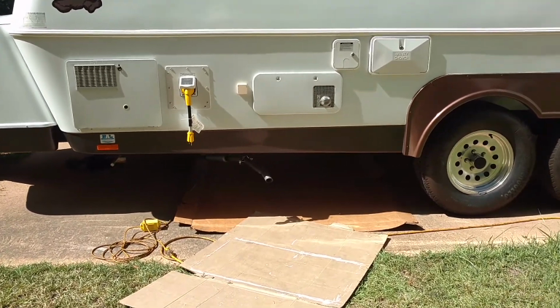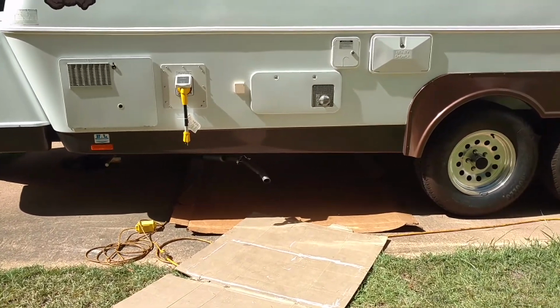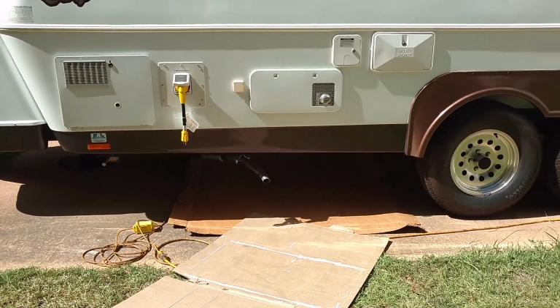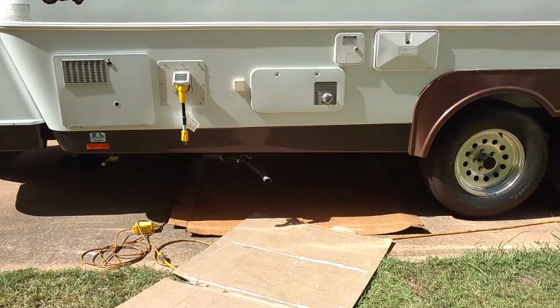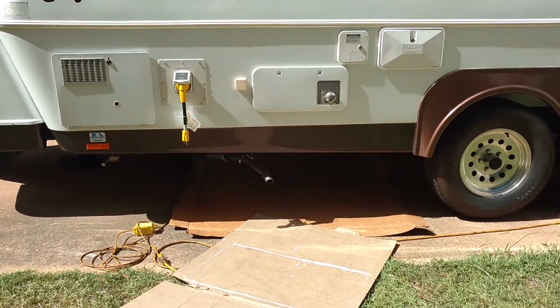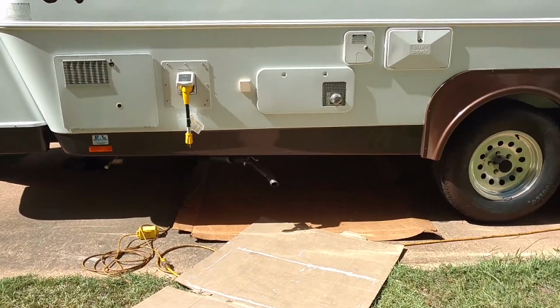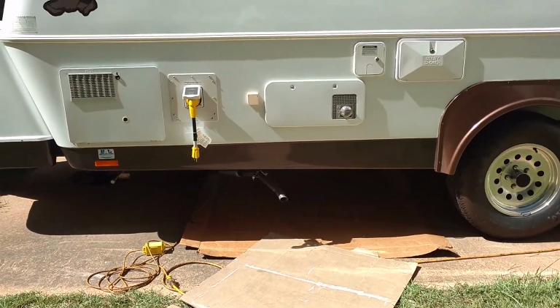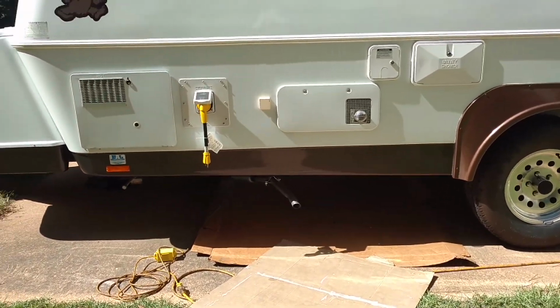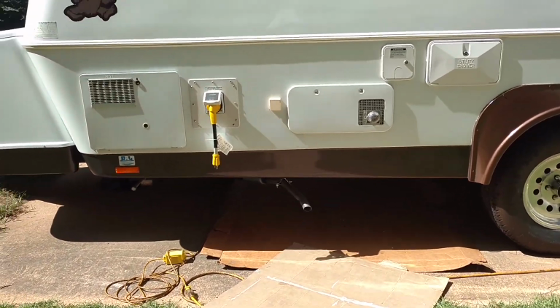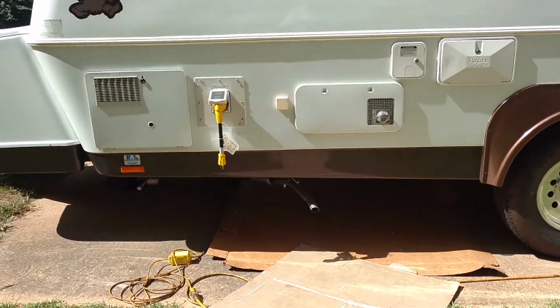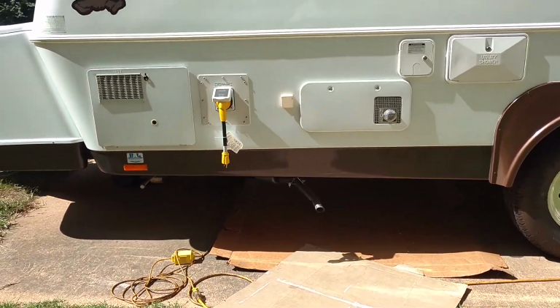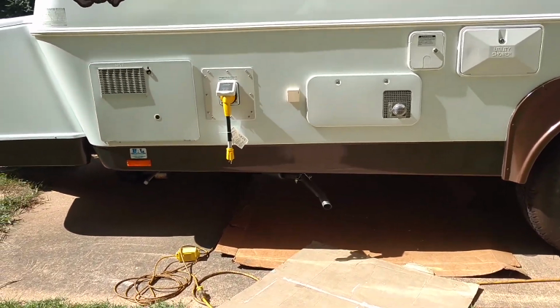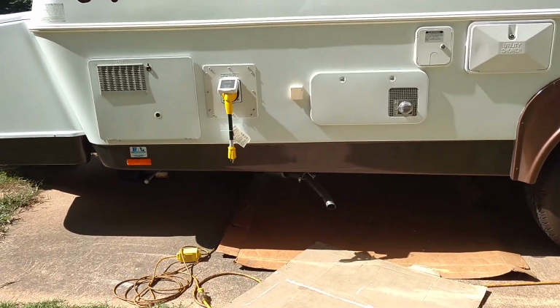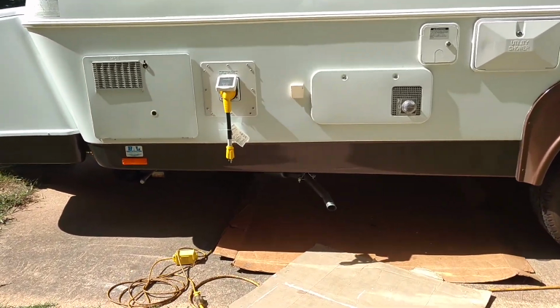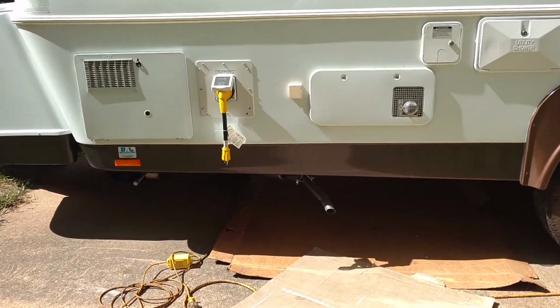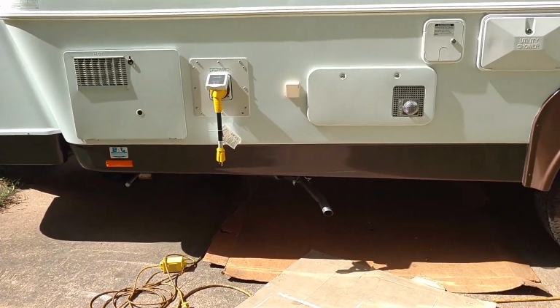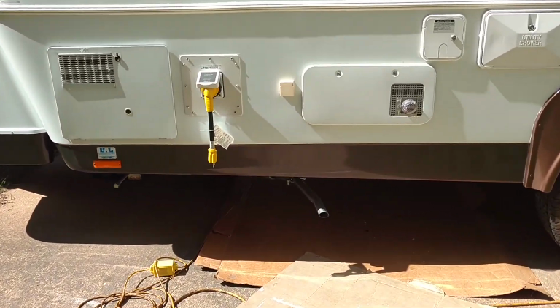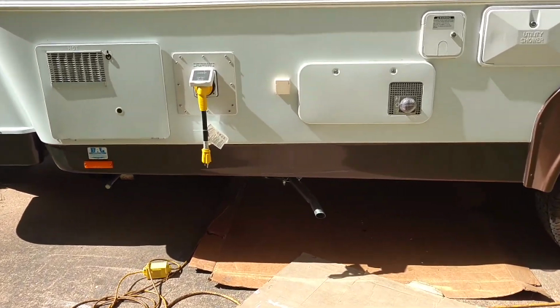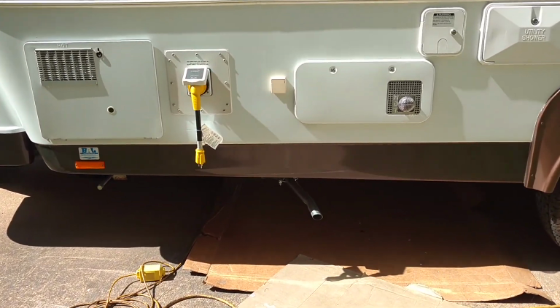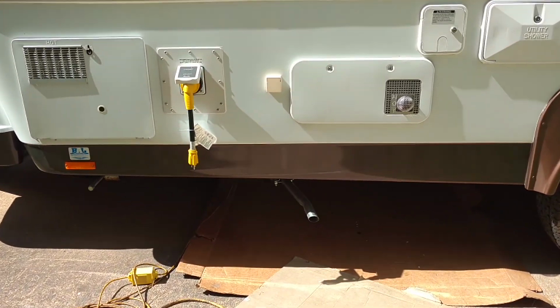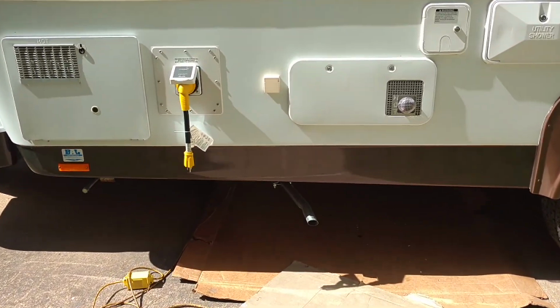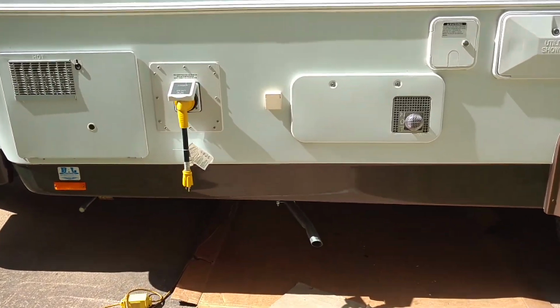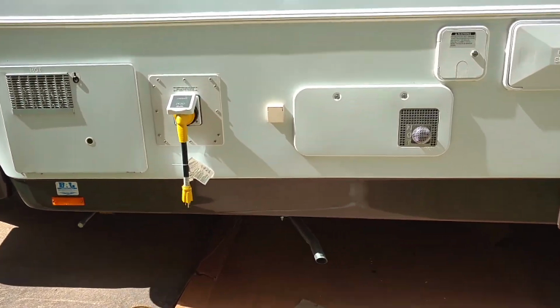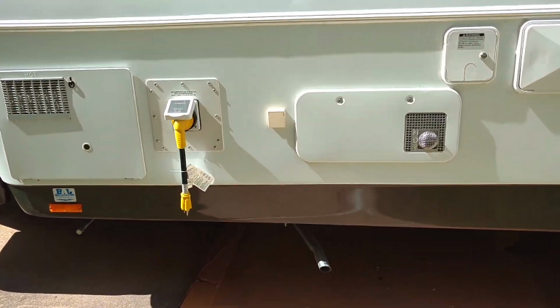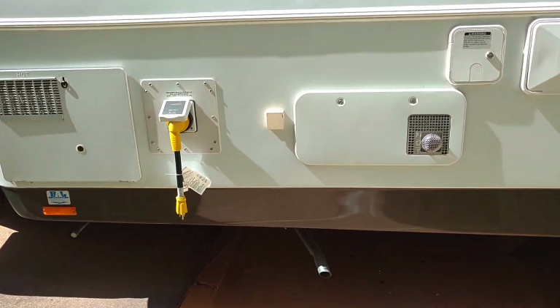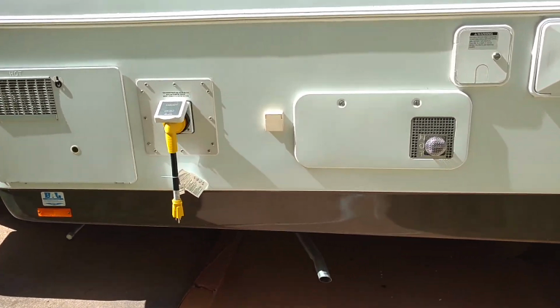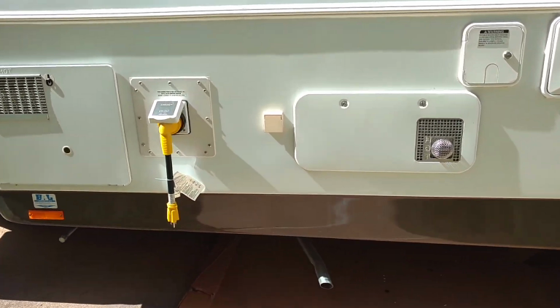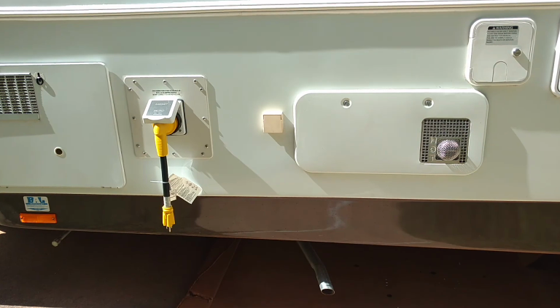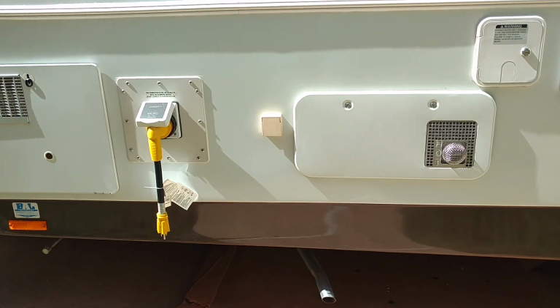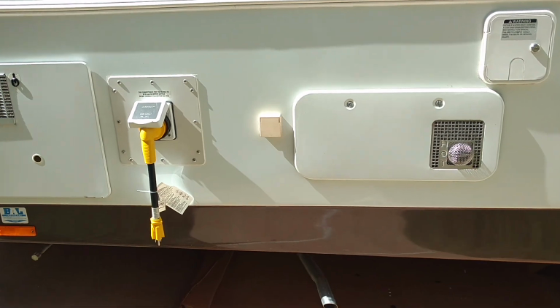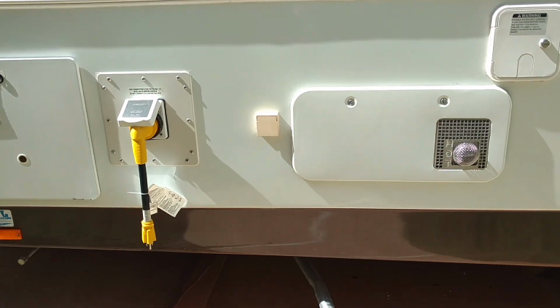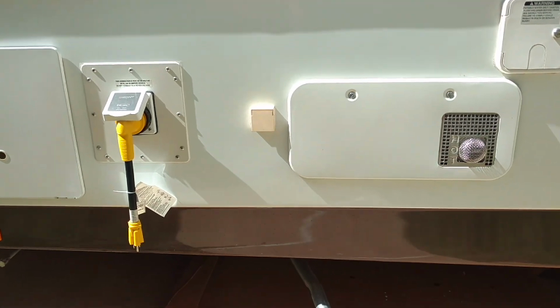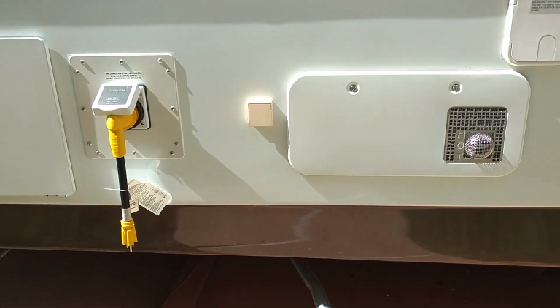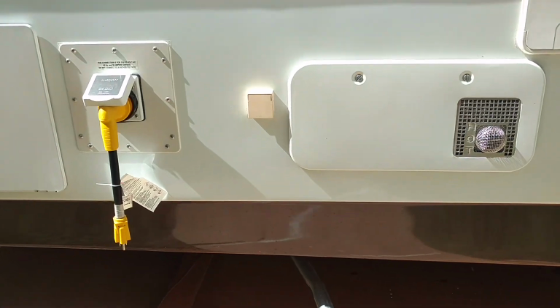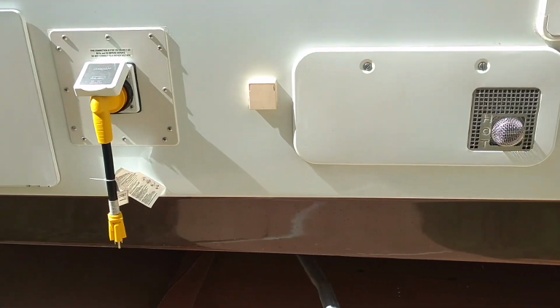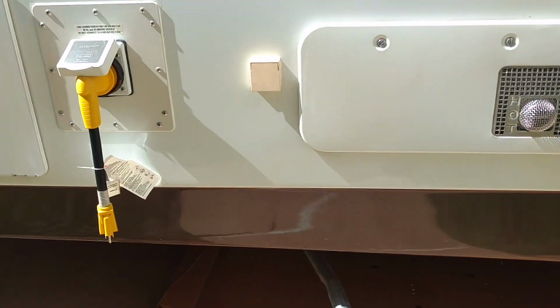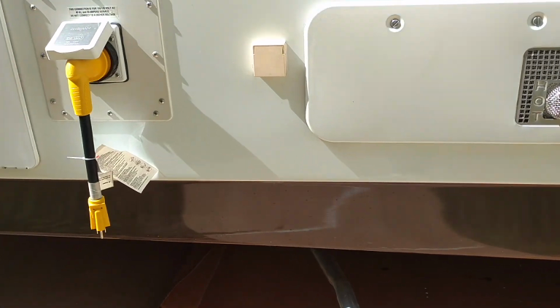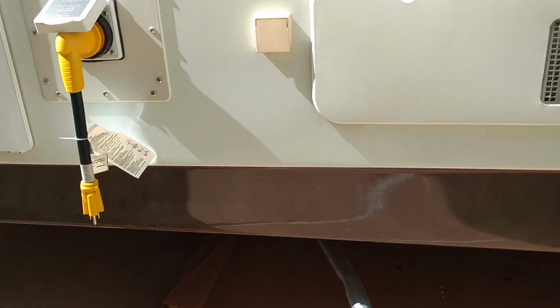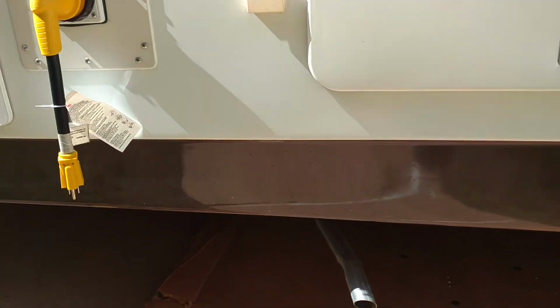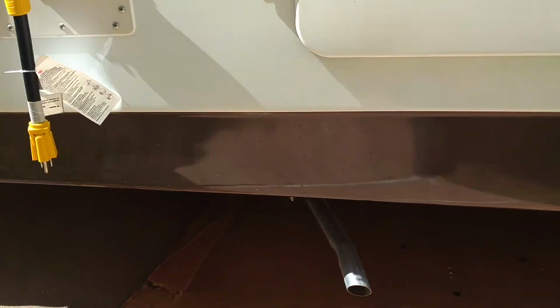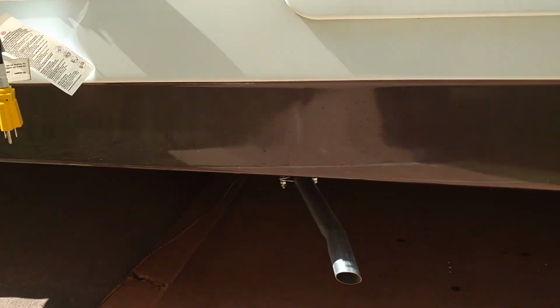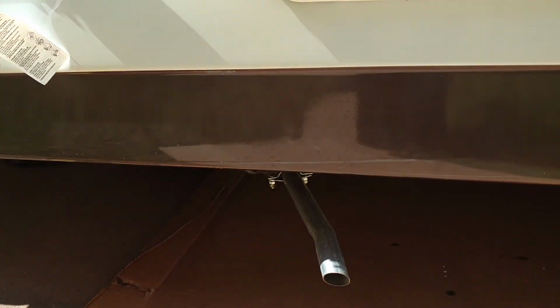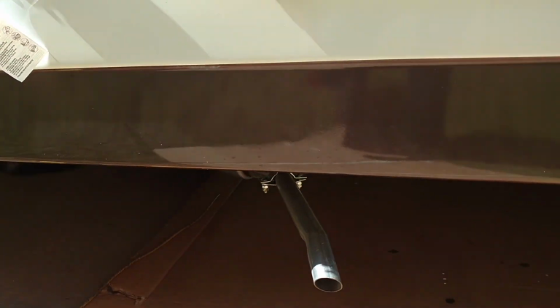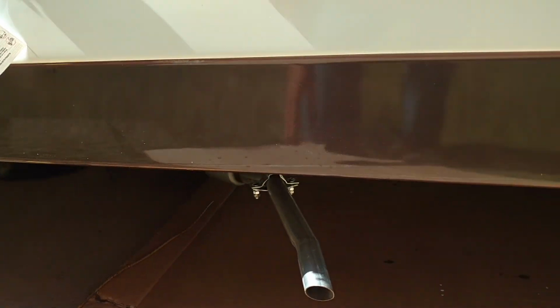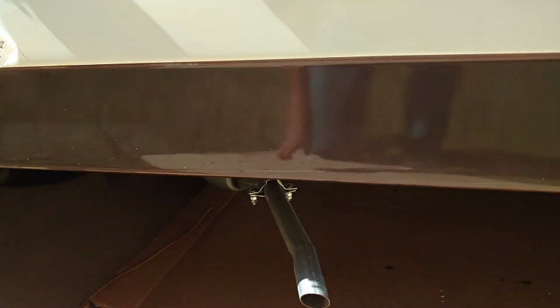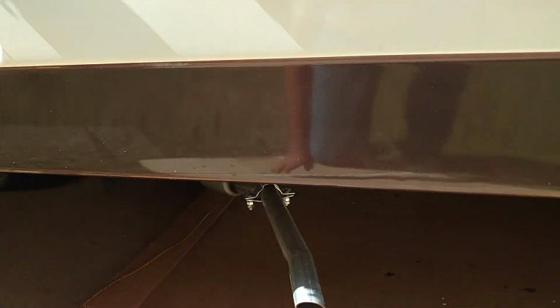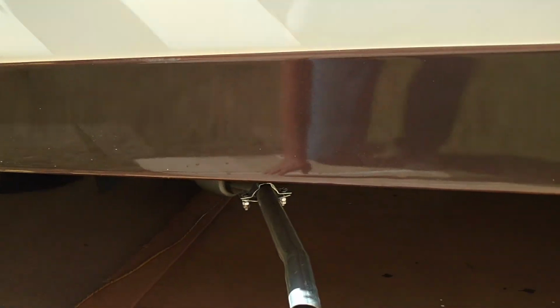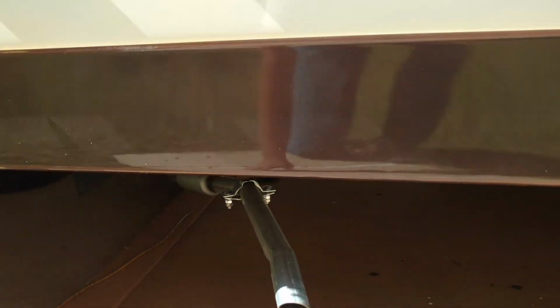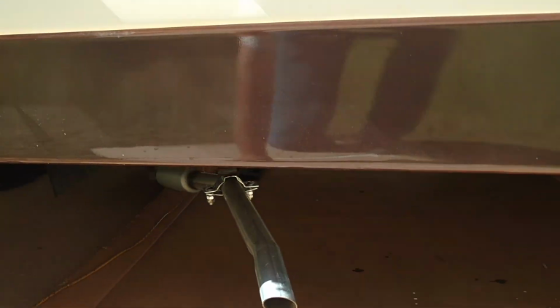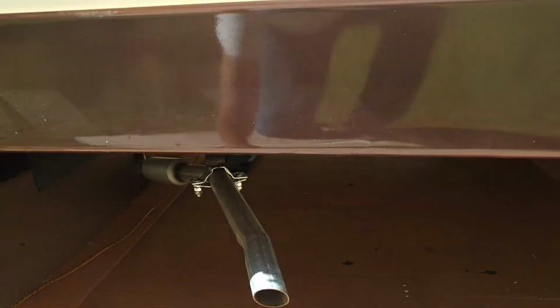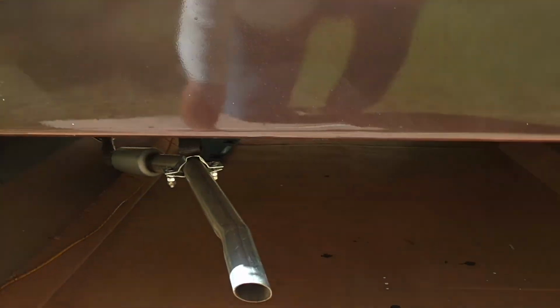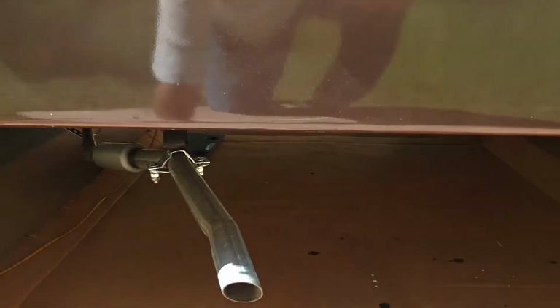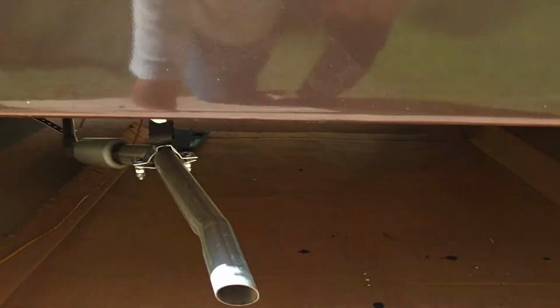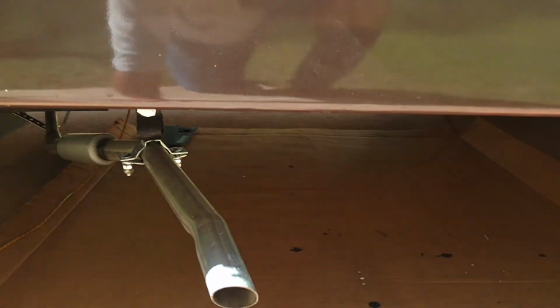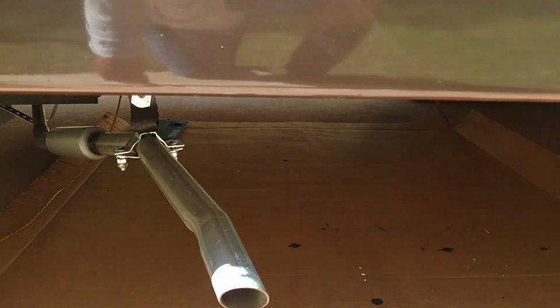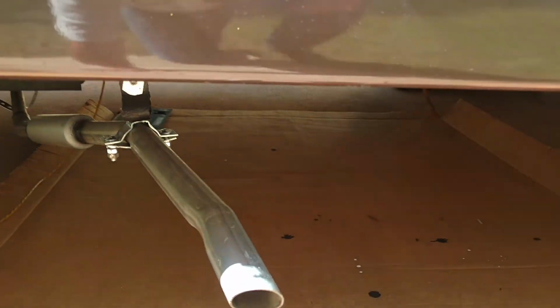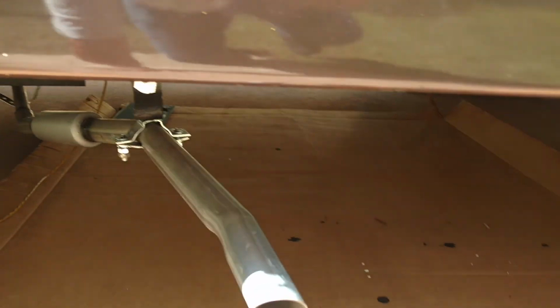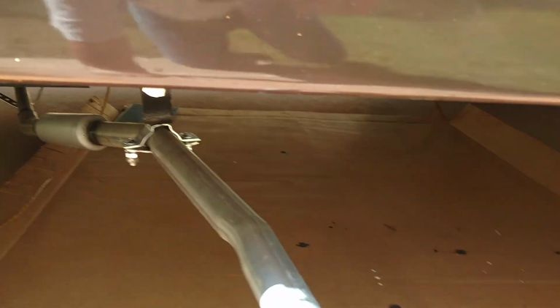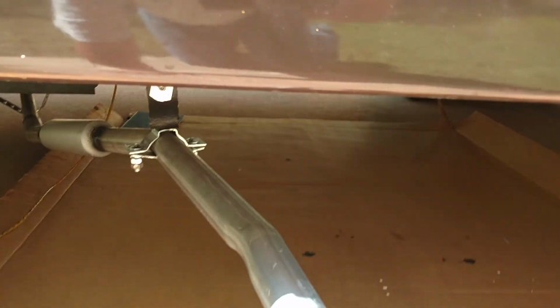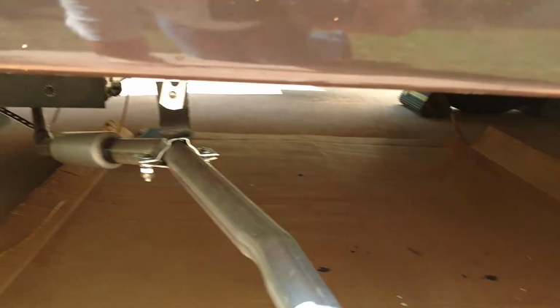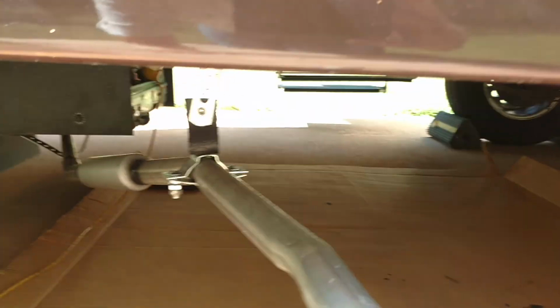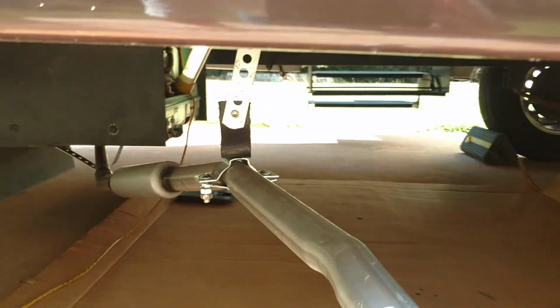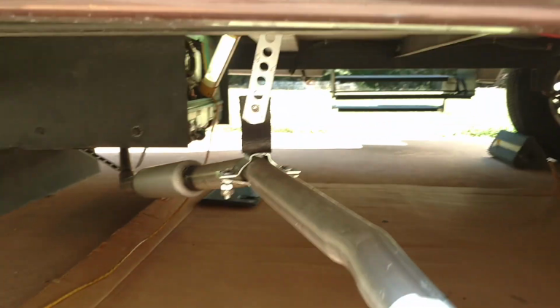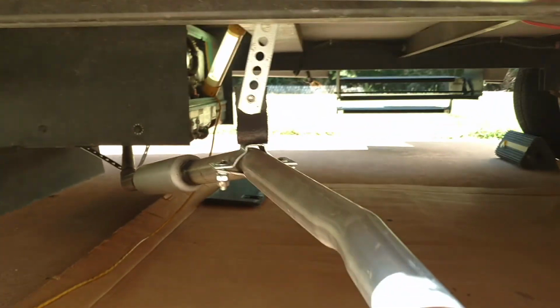I've been having trouble with the generator. It has a built-in Onan 2500 LP gas fuel generator.